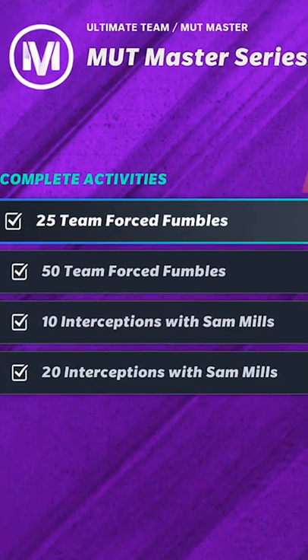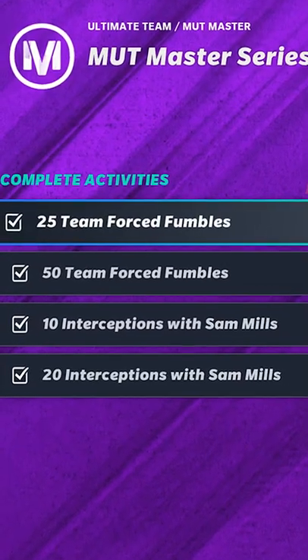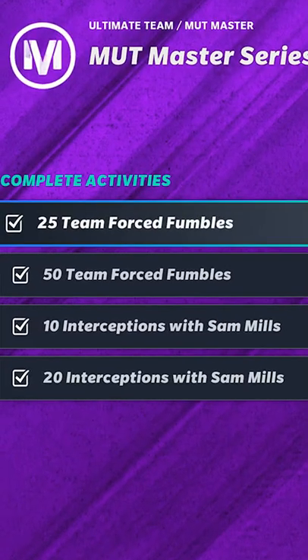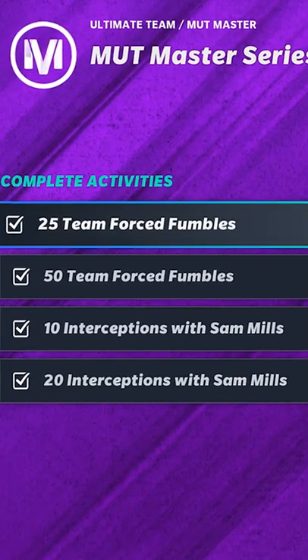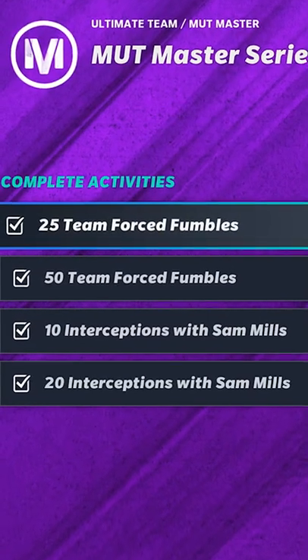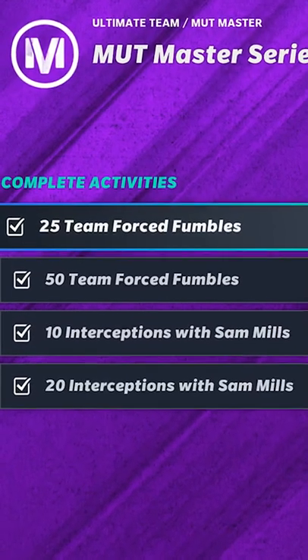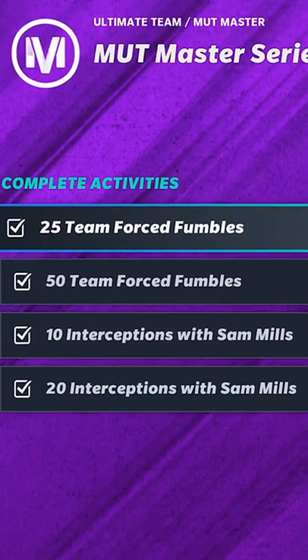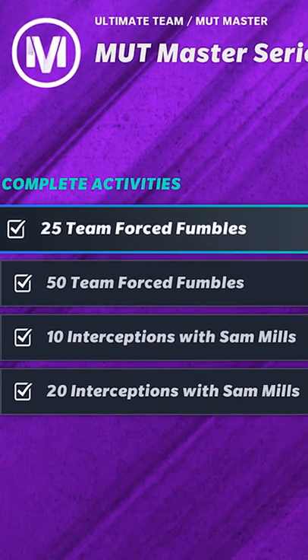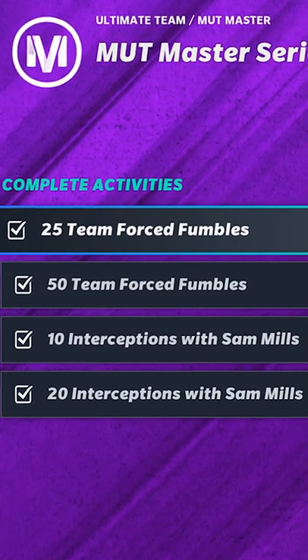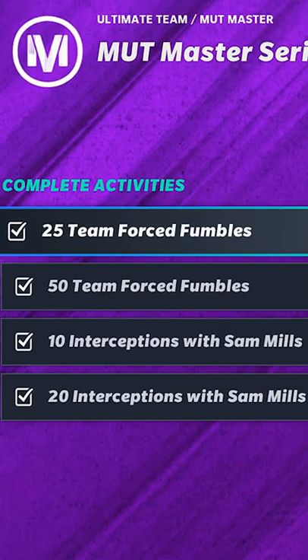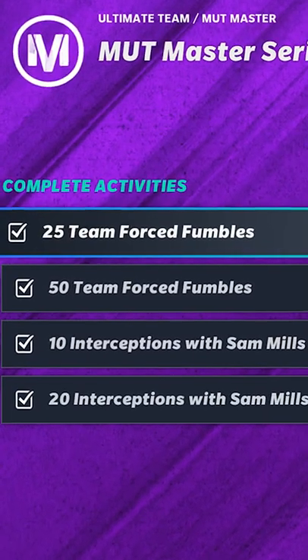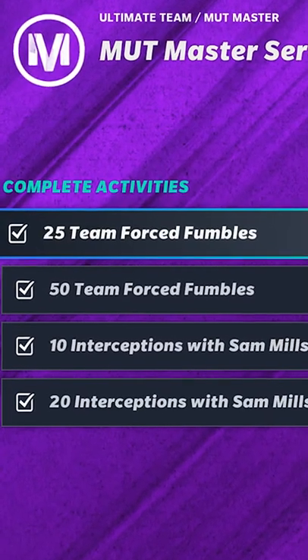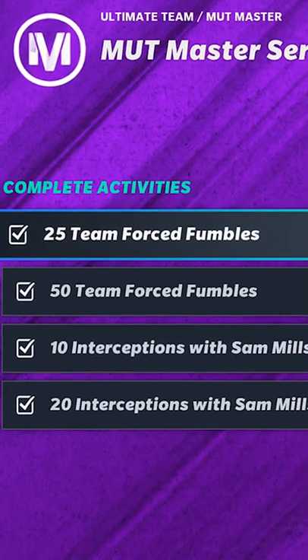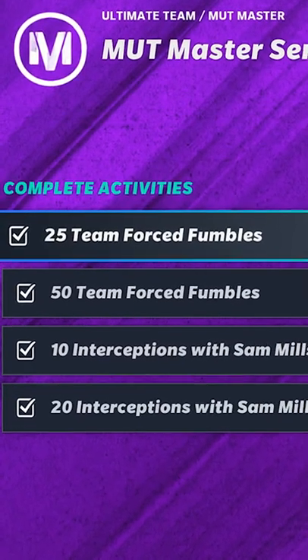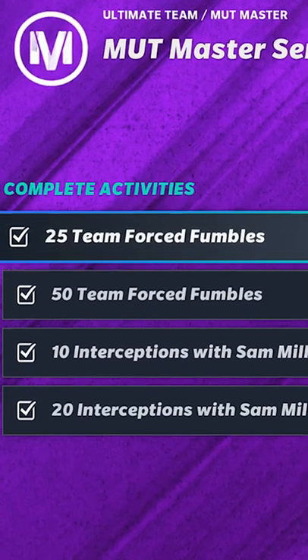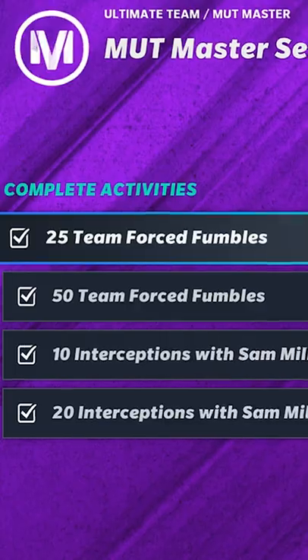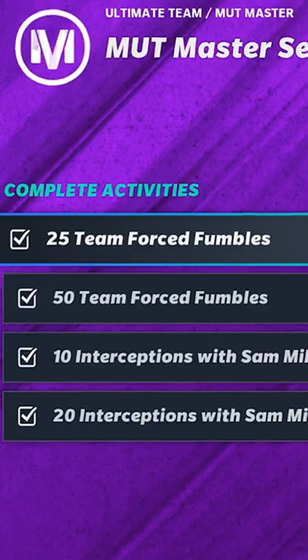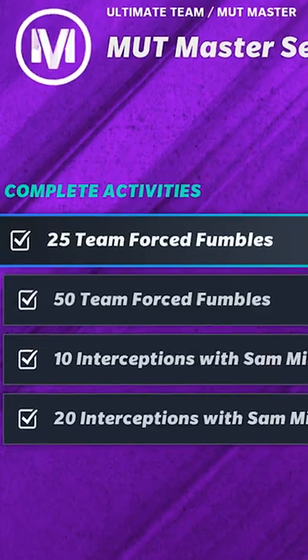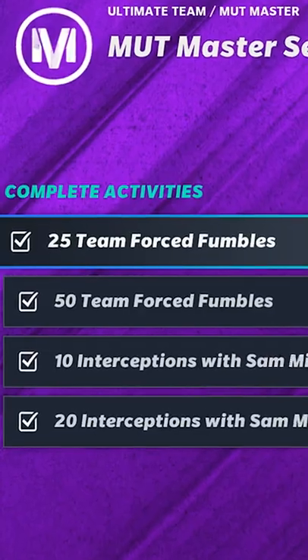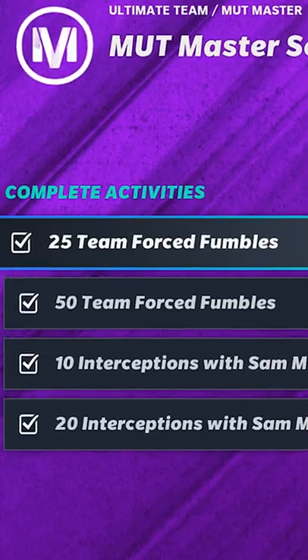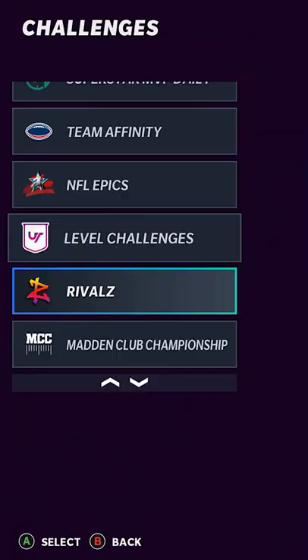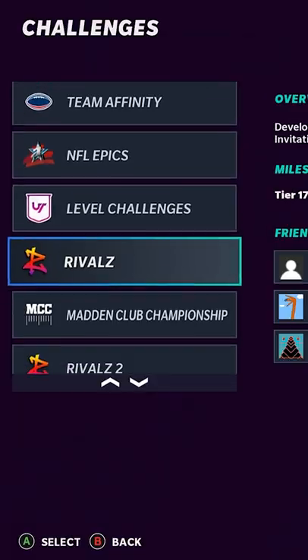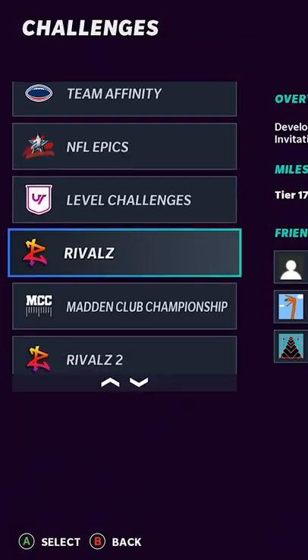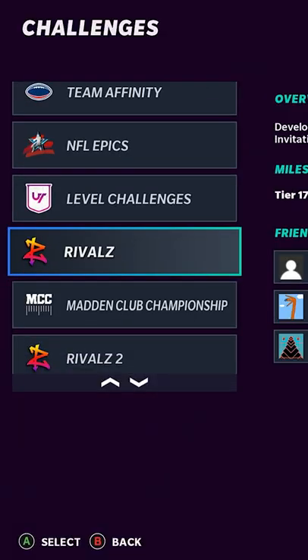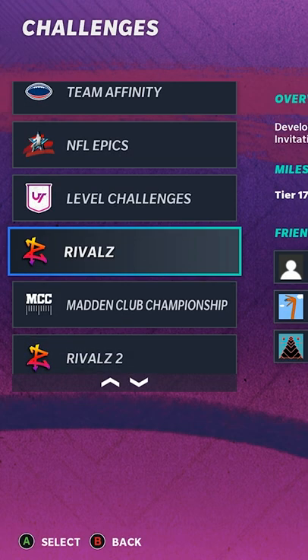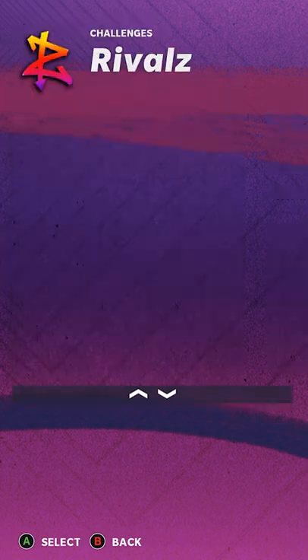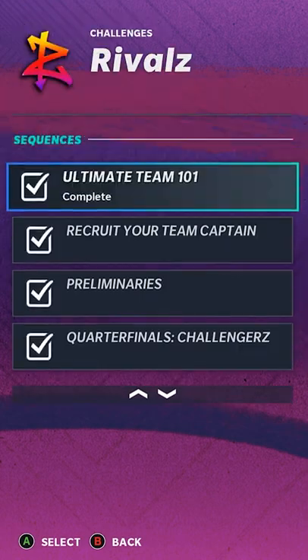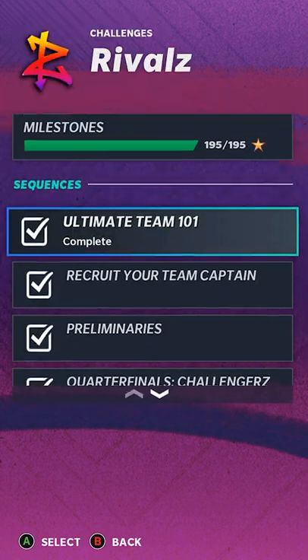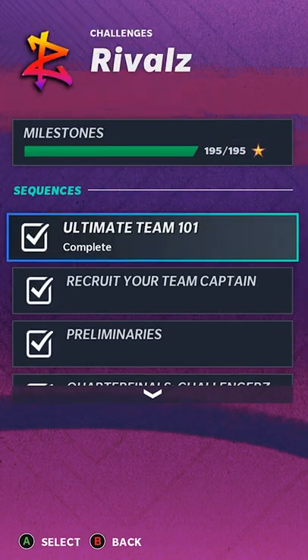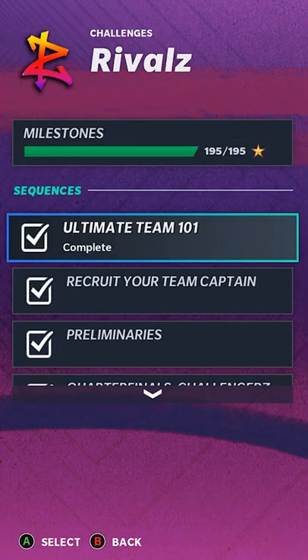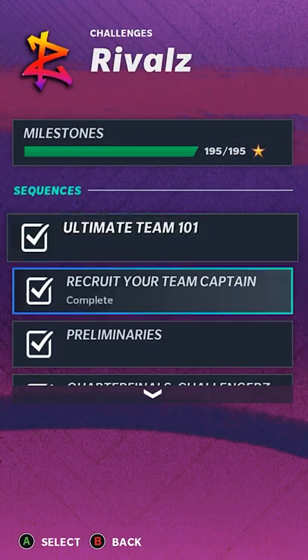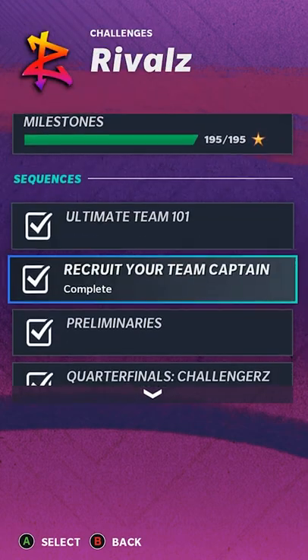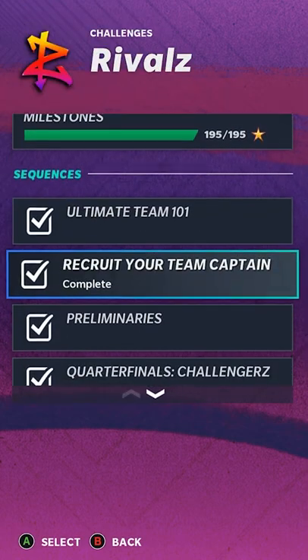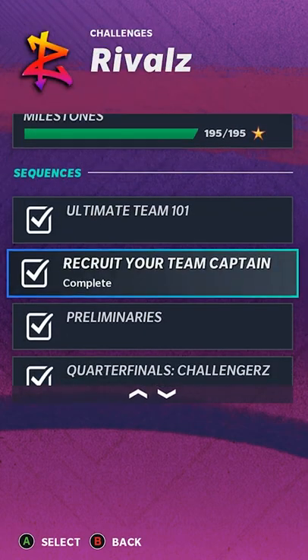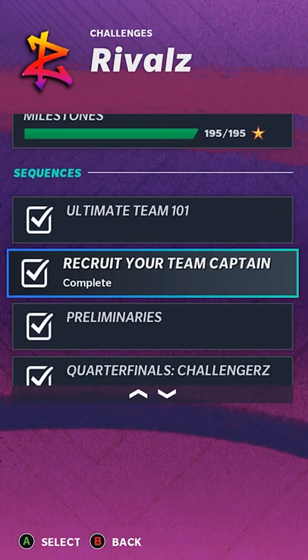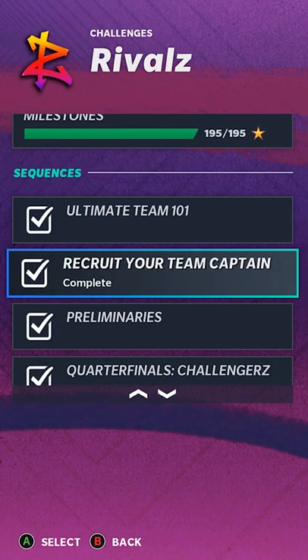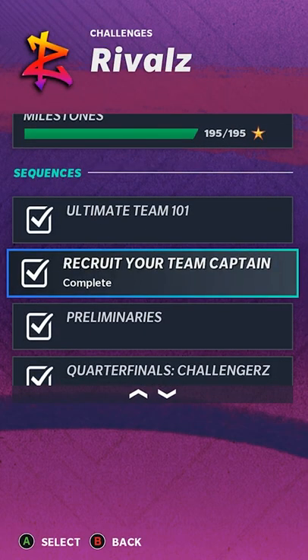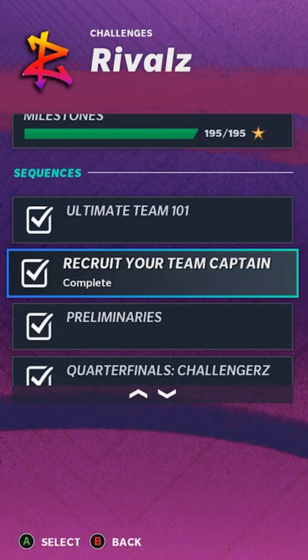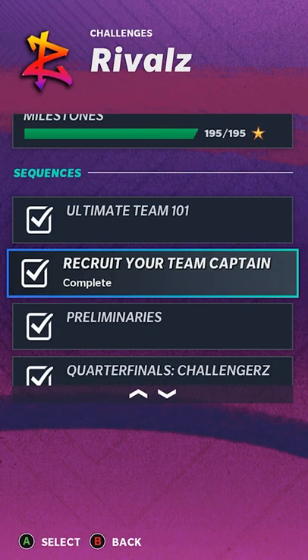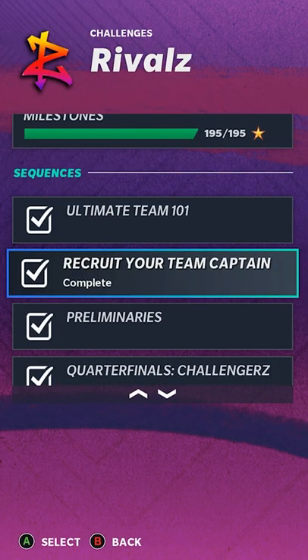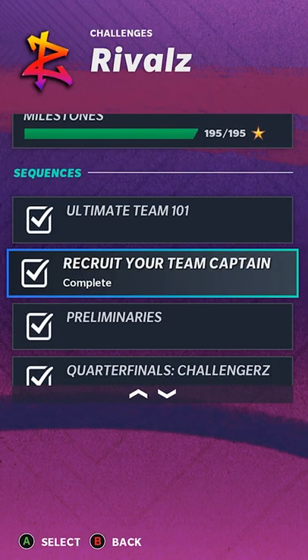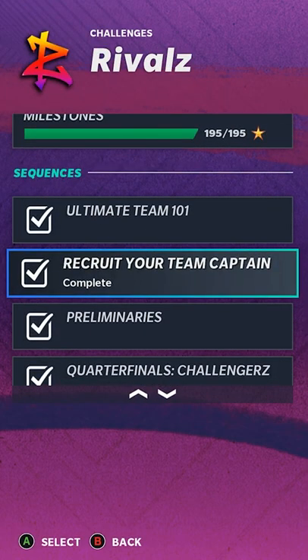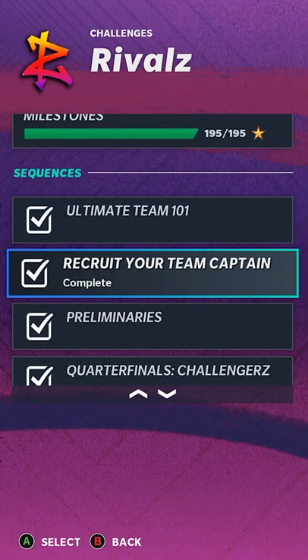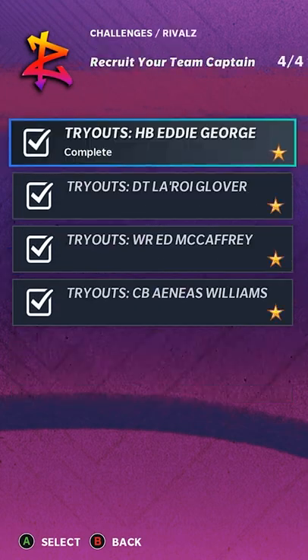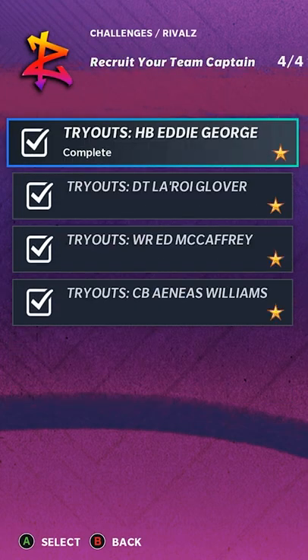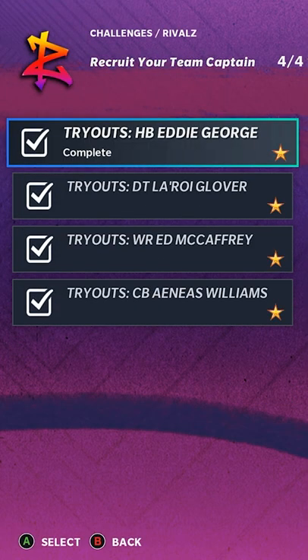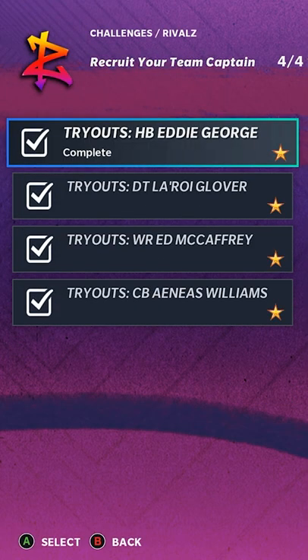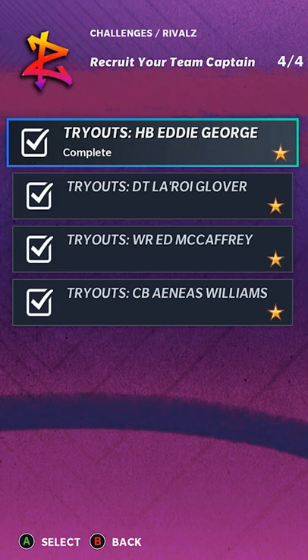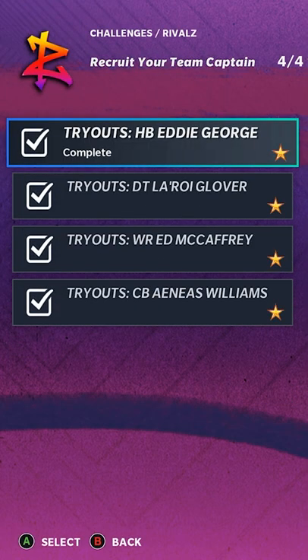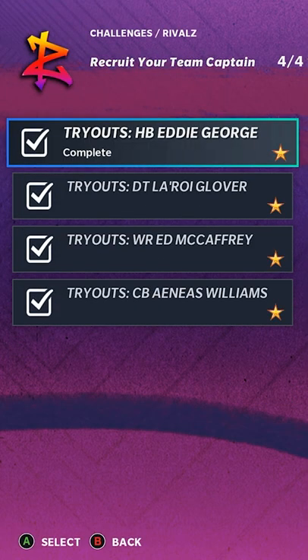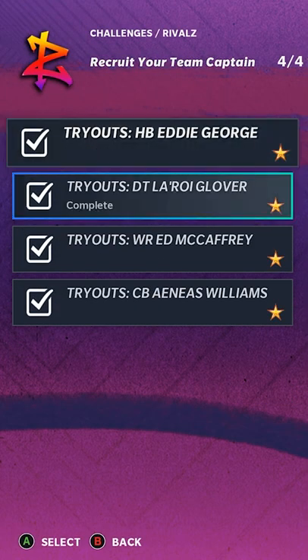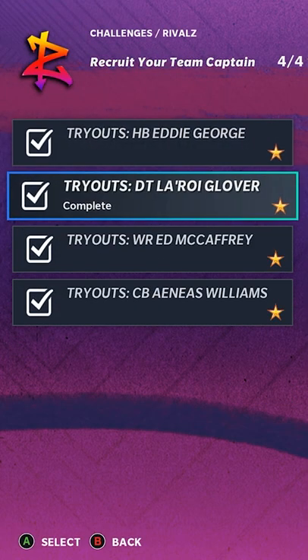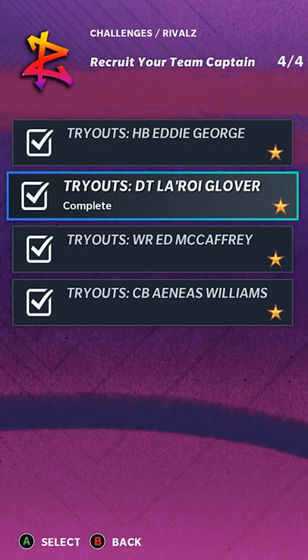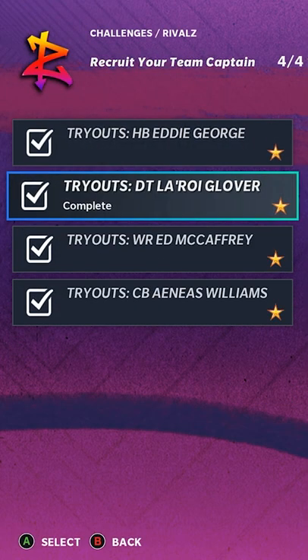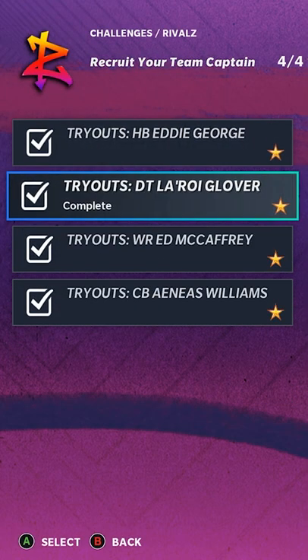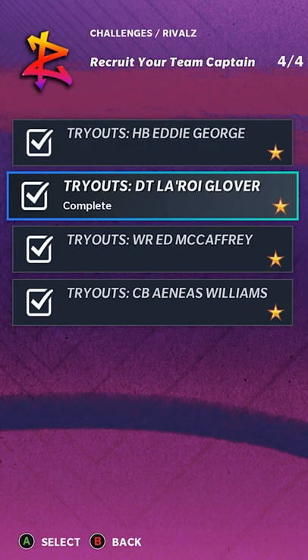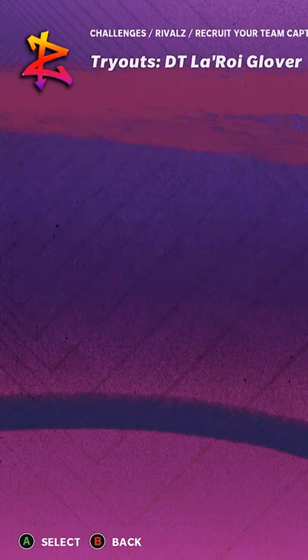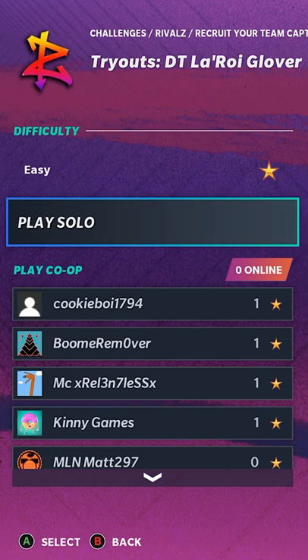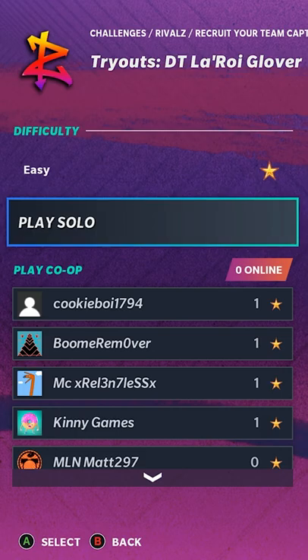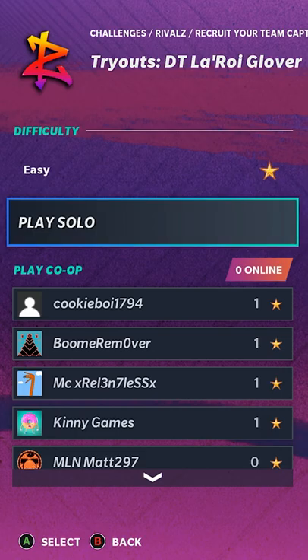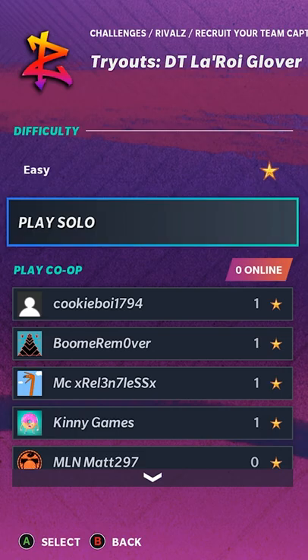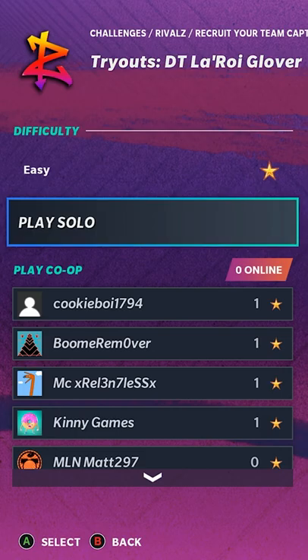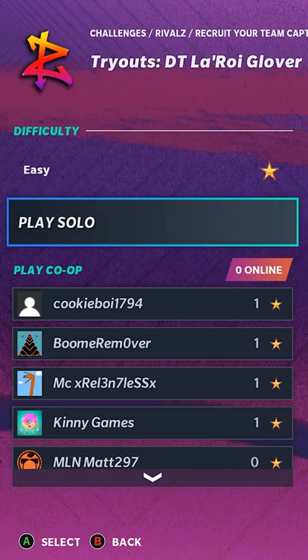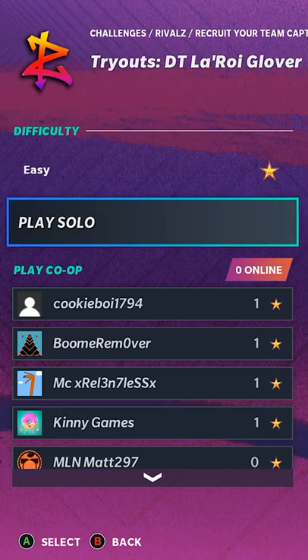Next up, you need 50 Team Force Fumbles, which is even easier. Go to the Rivals Challenges, select Recruit Your Team Captain, and click on Leroy Glover. Play it on easy.